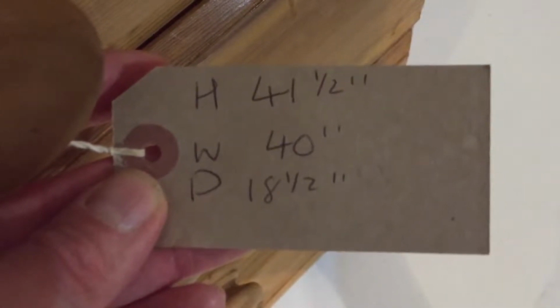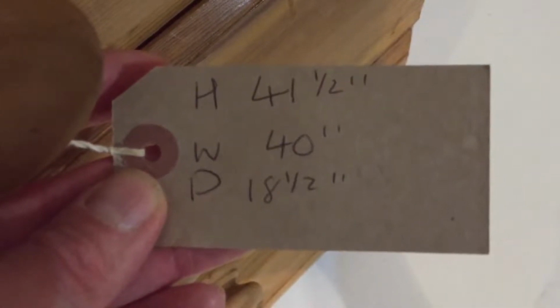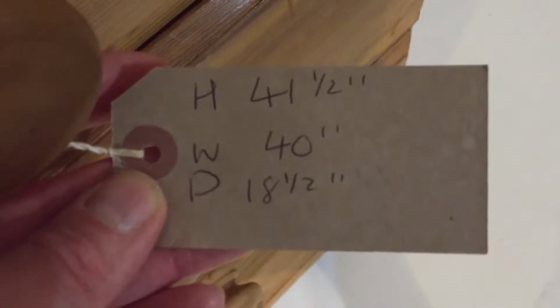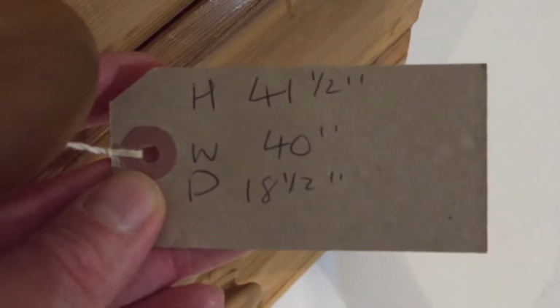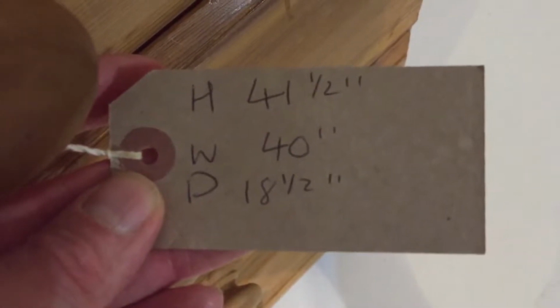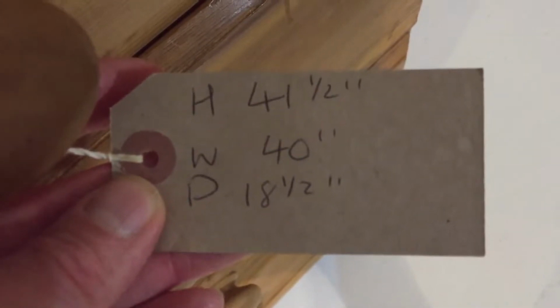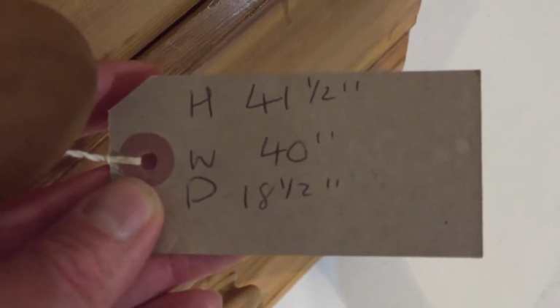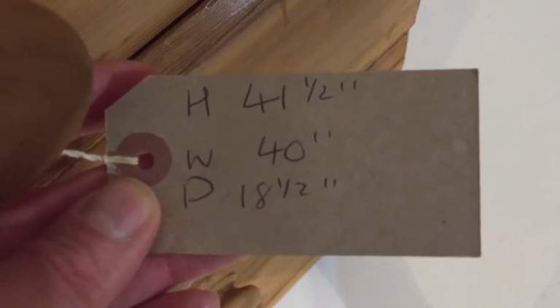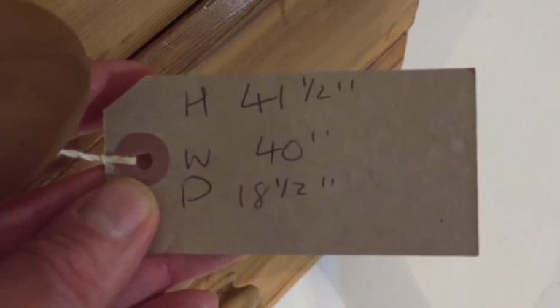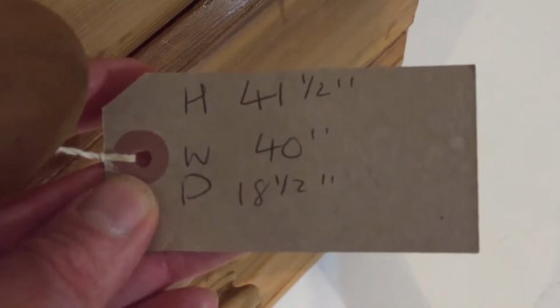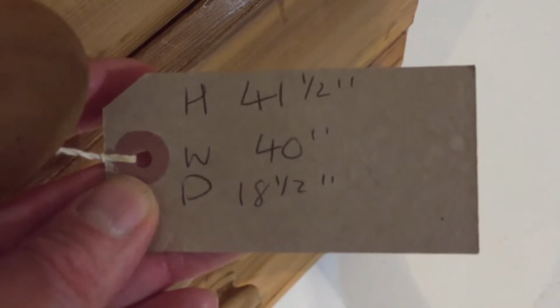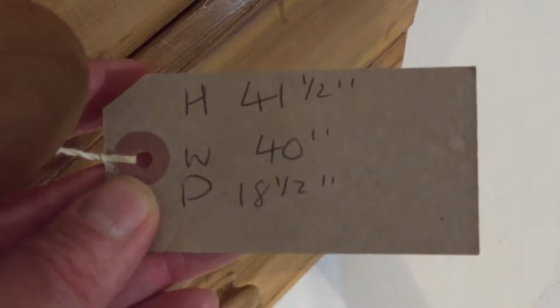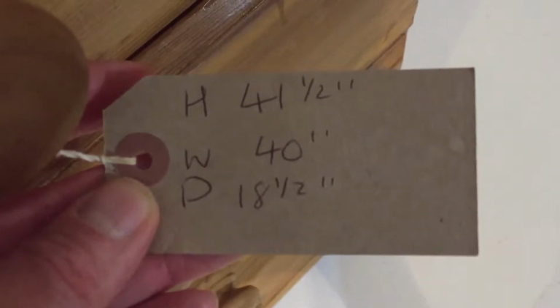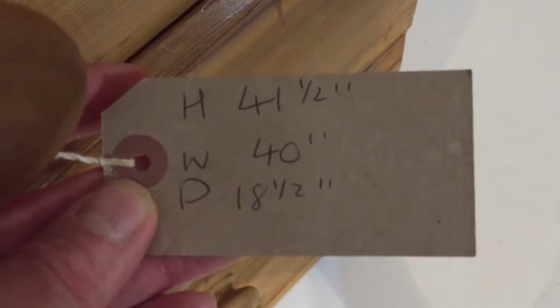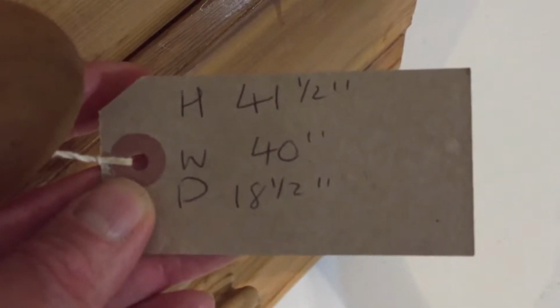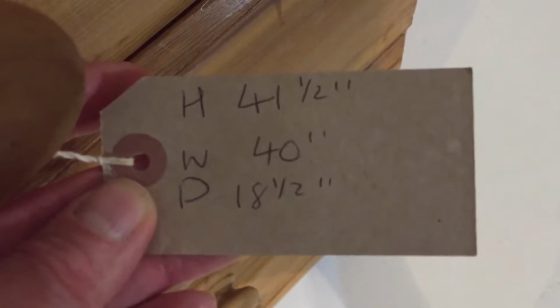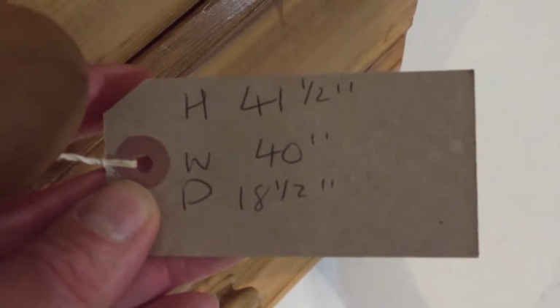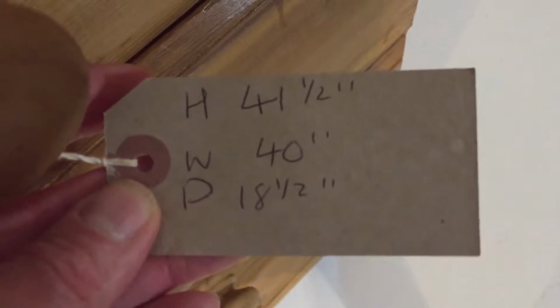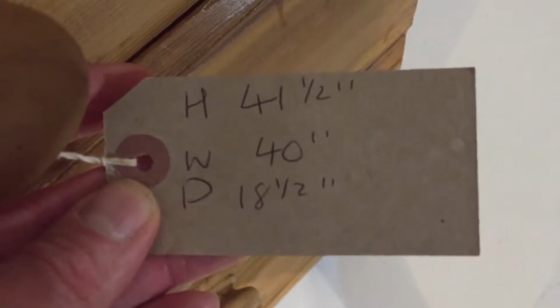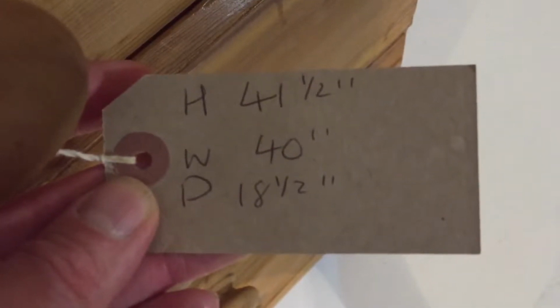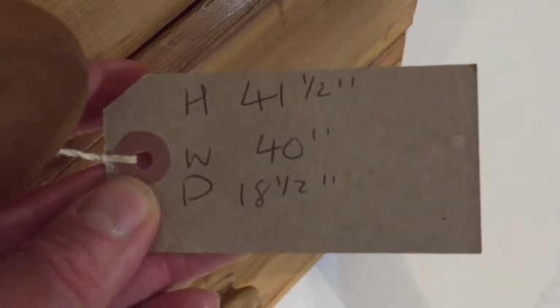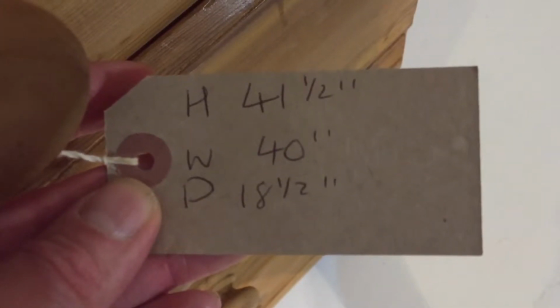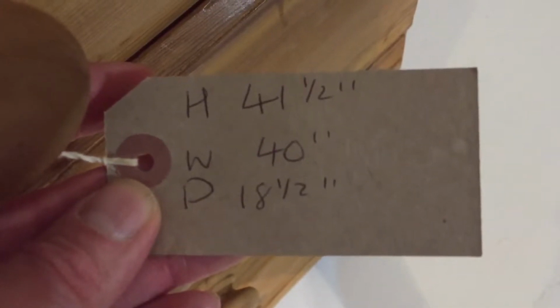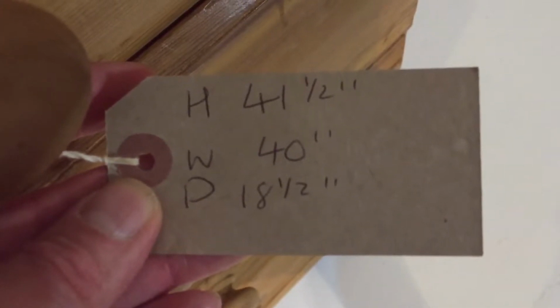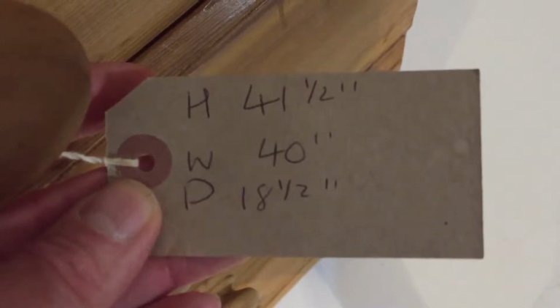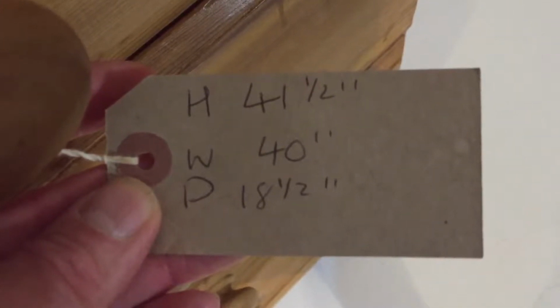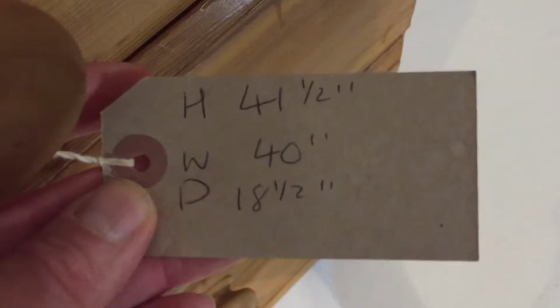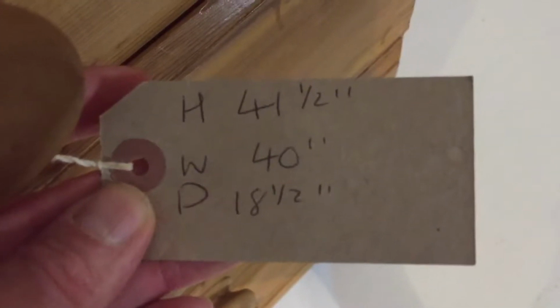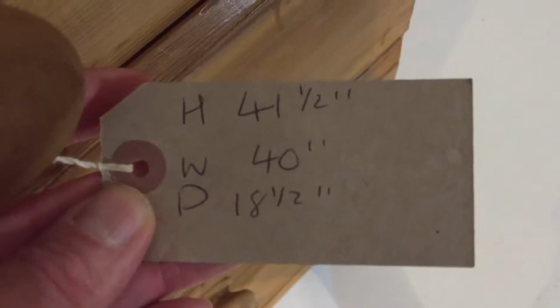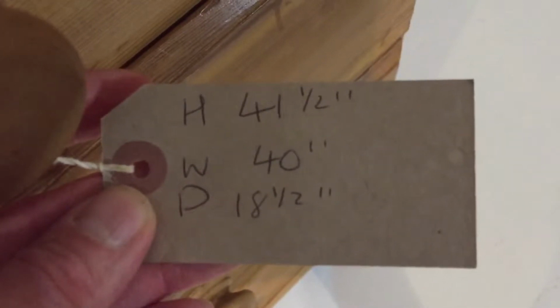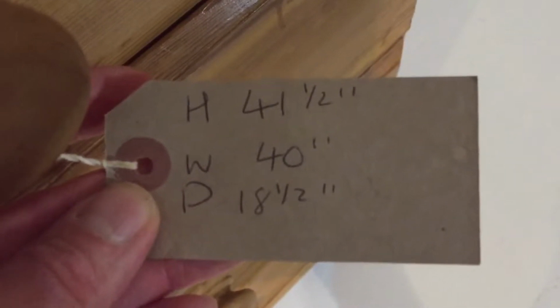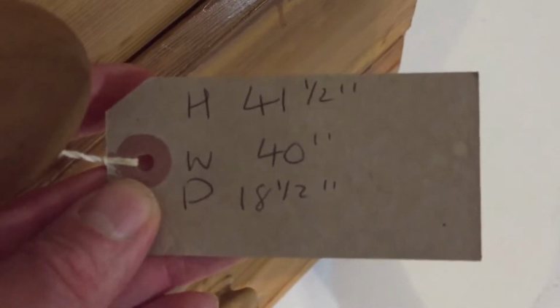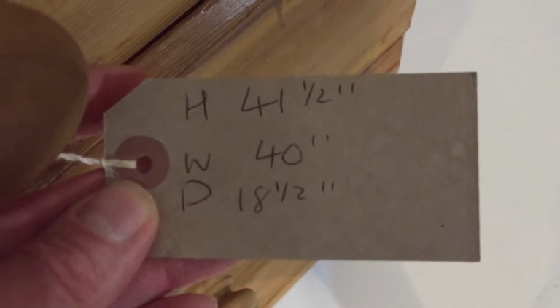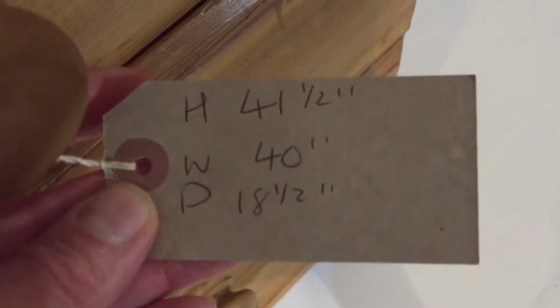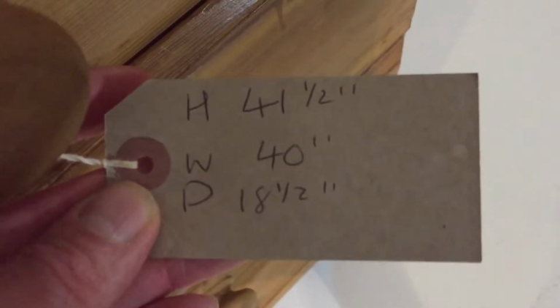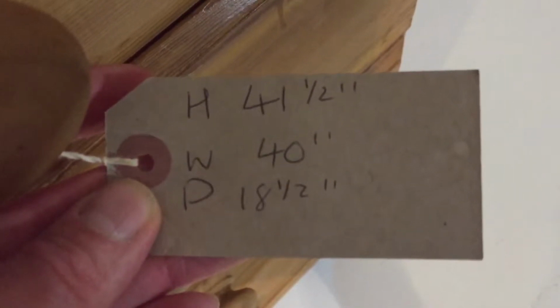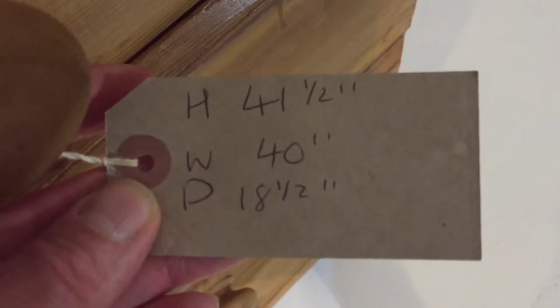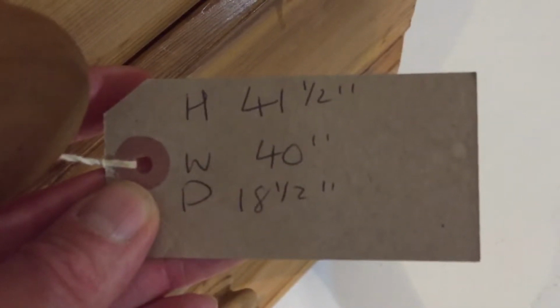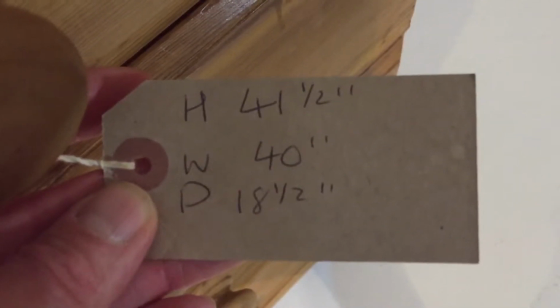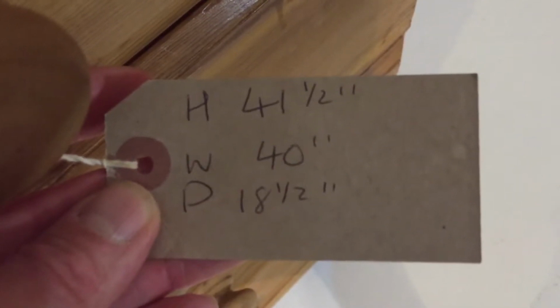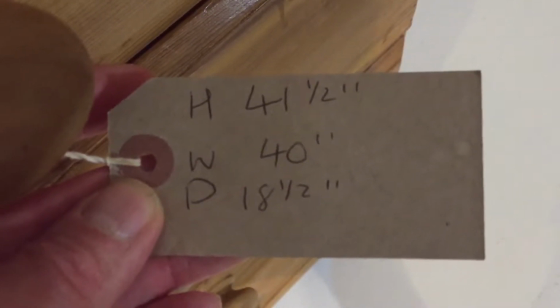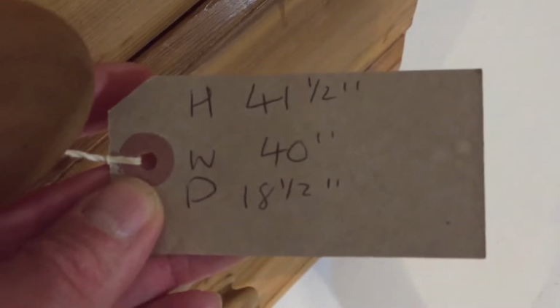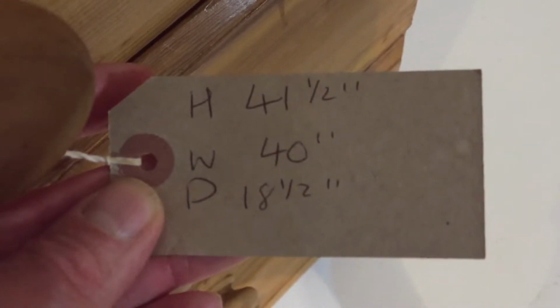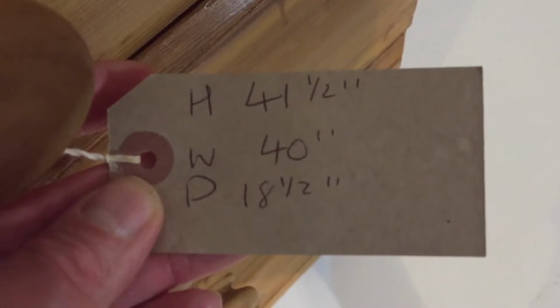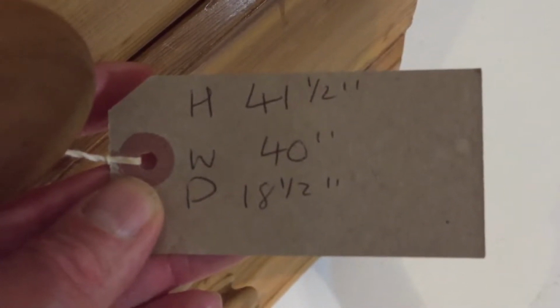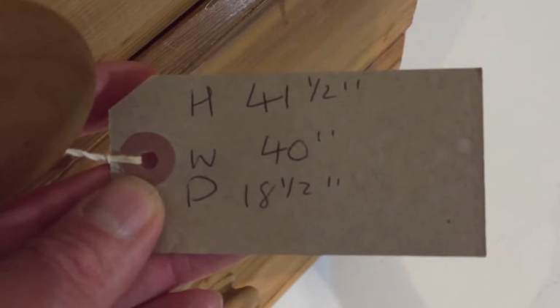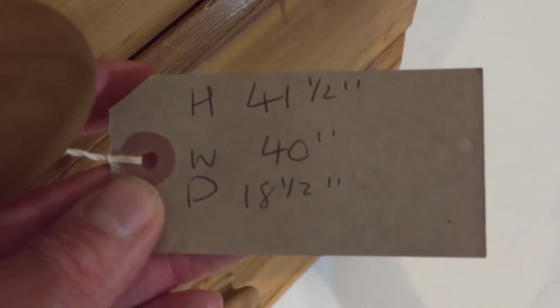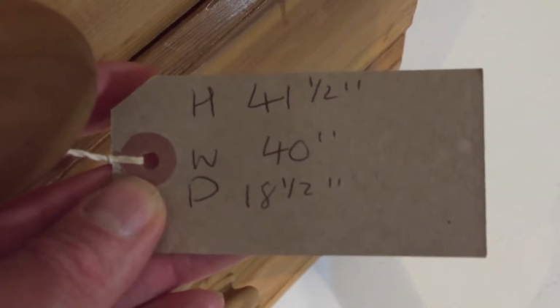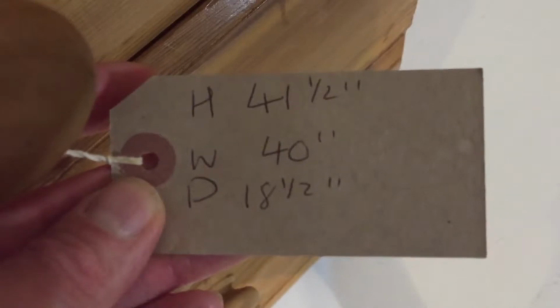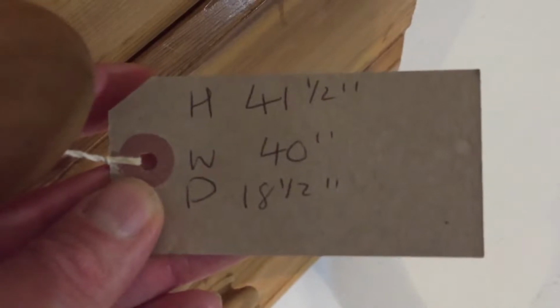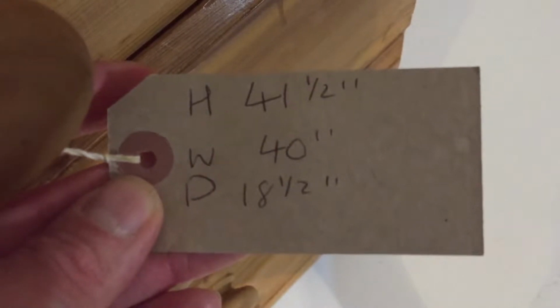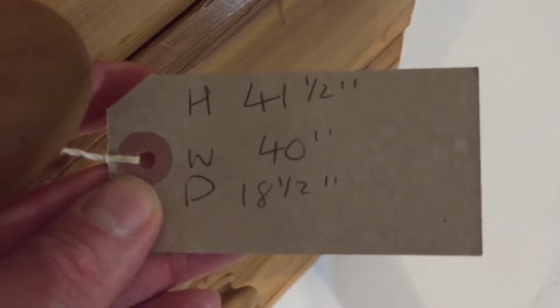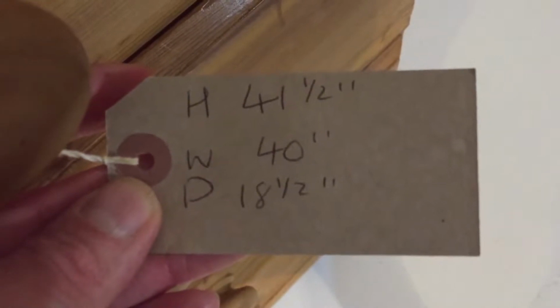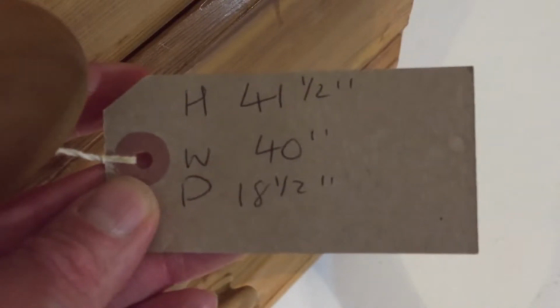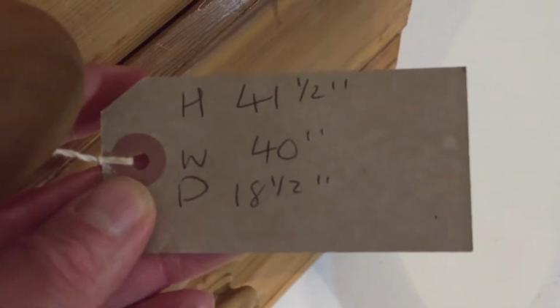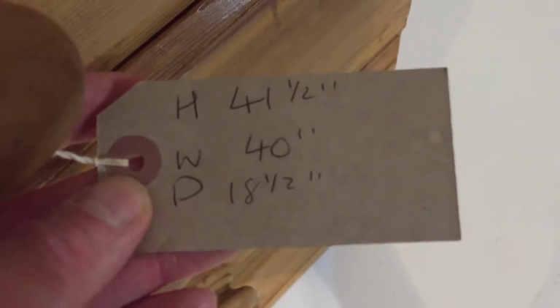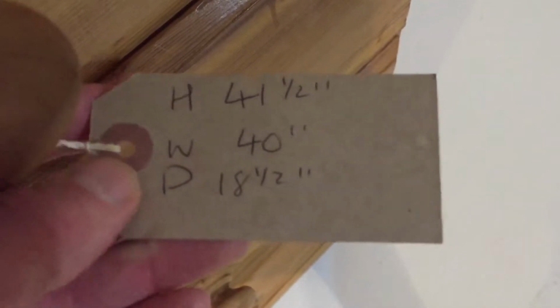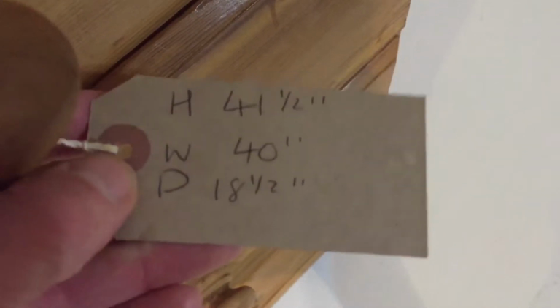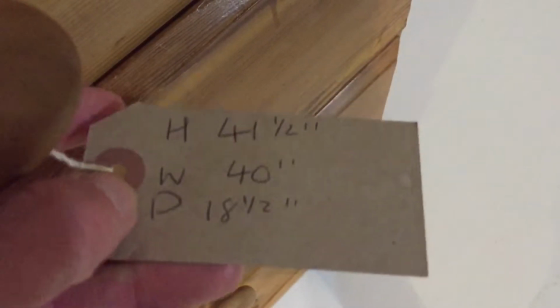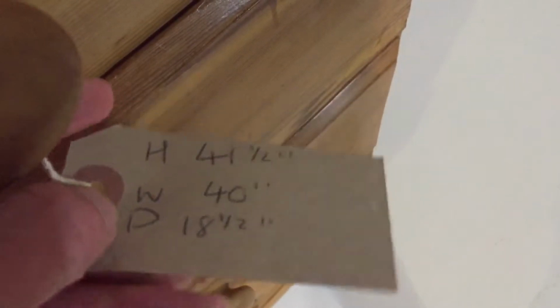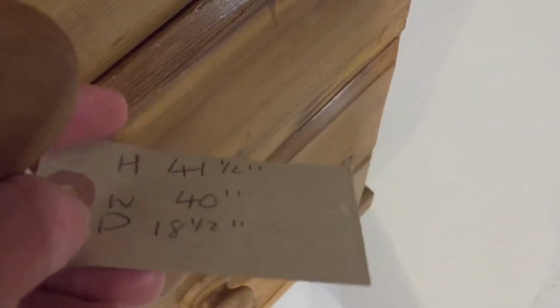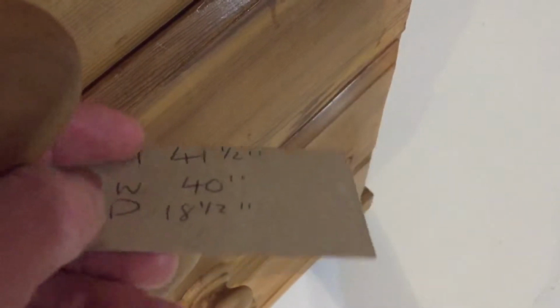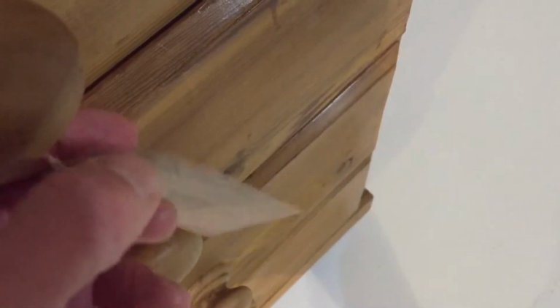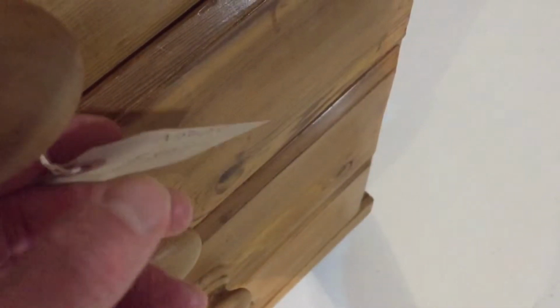The code number is N8601C, the price is £397. The height is 41 and a half inches, the width at the widest point is 40 inches, and the depth at the deepest point is 18 and a half inches.